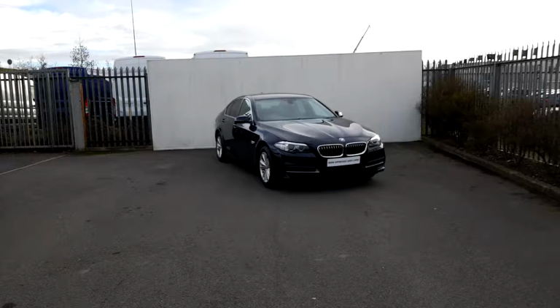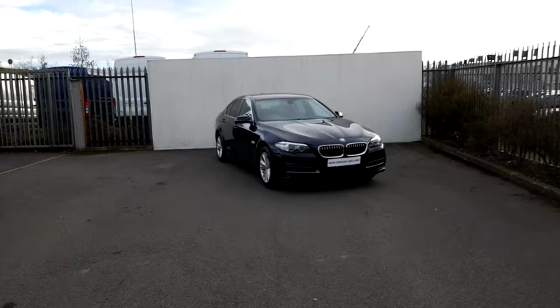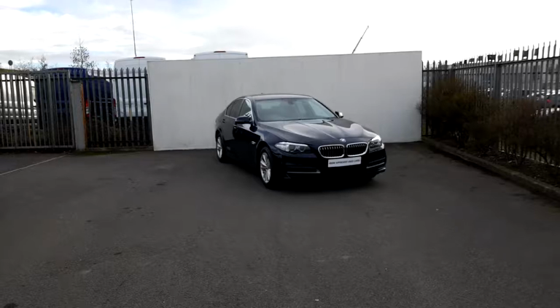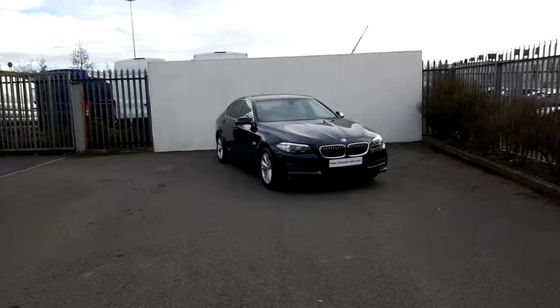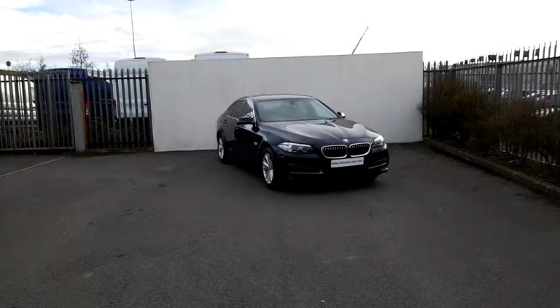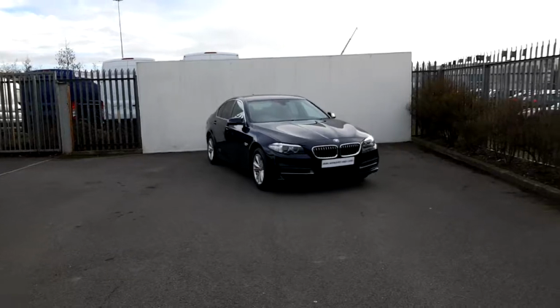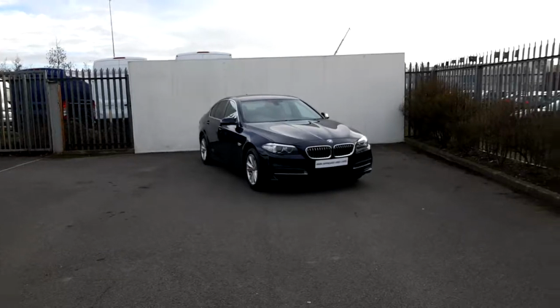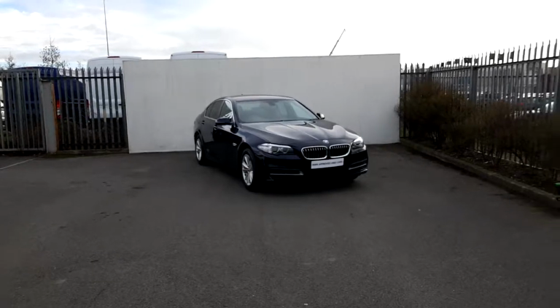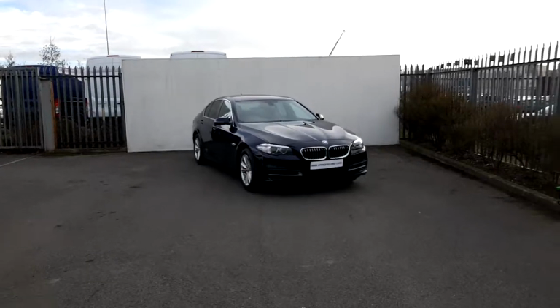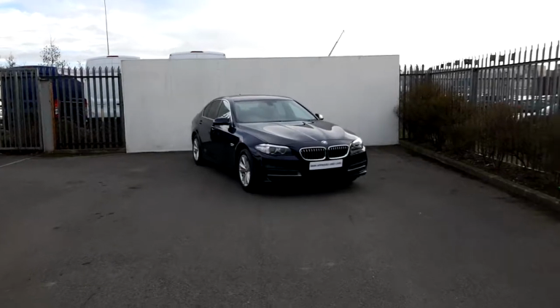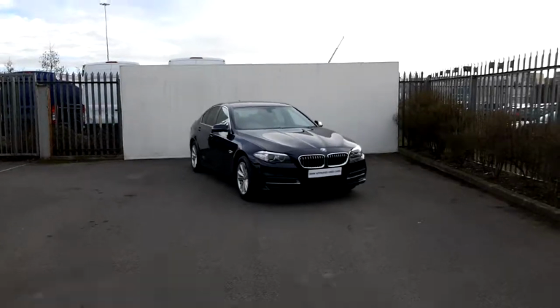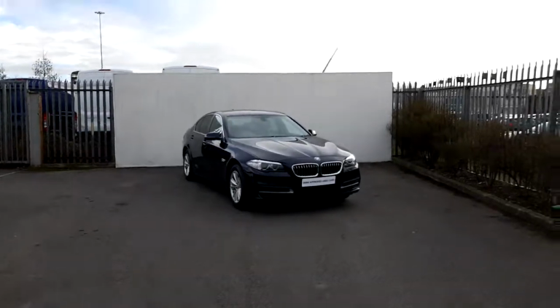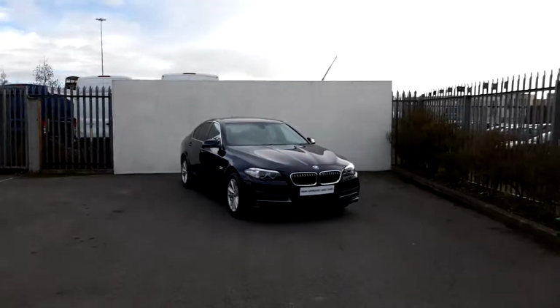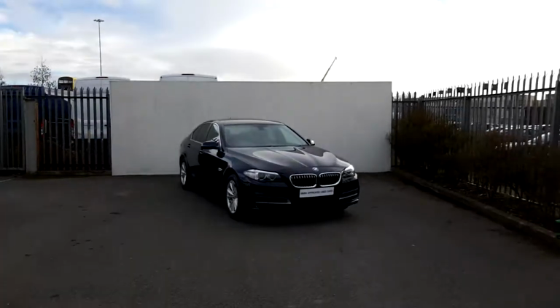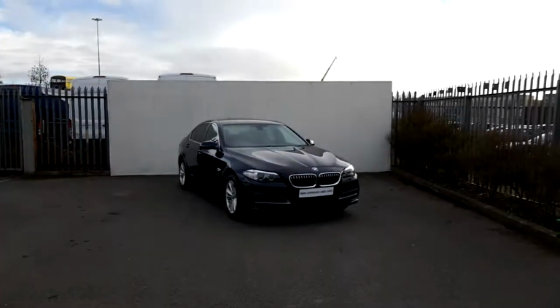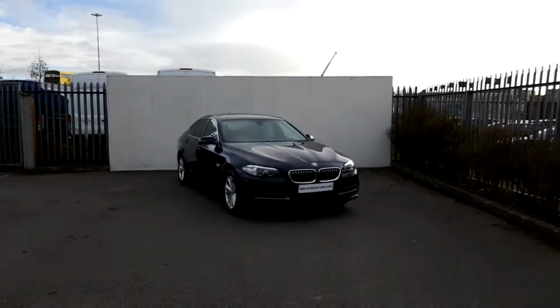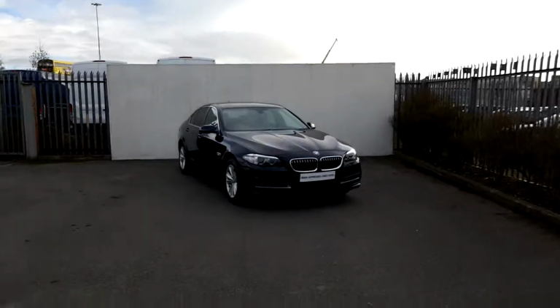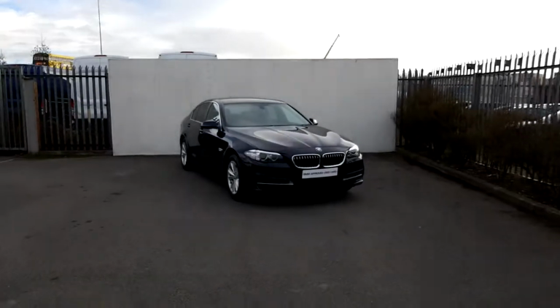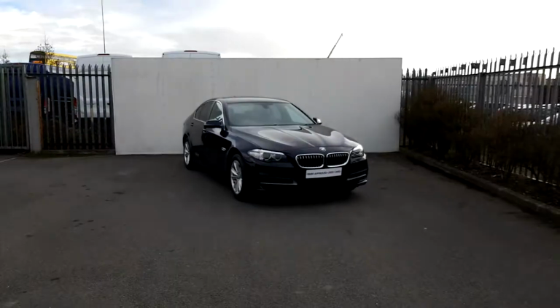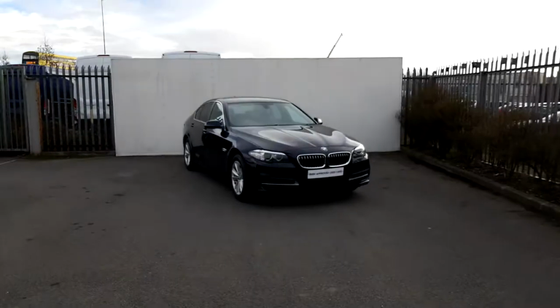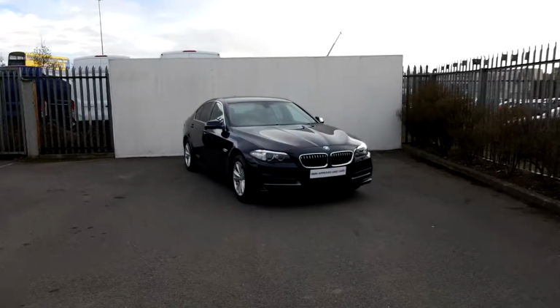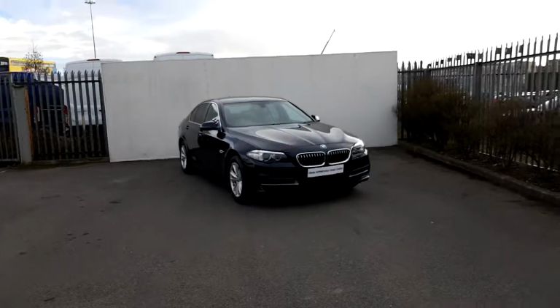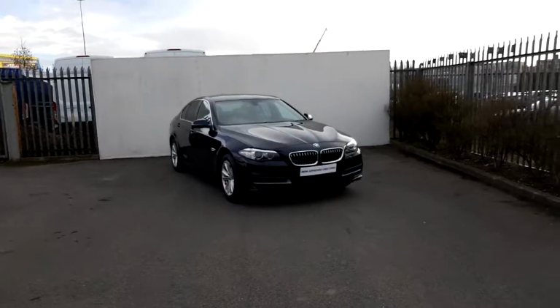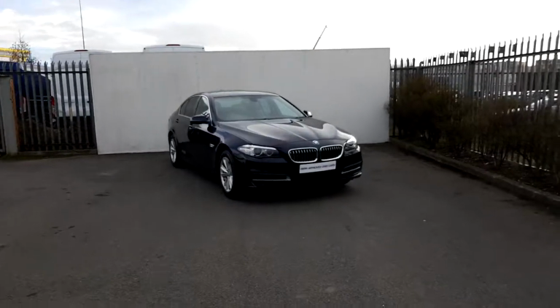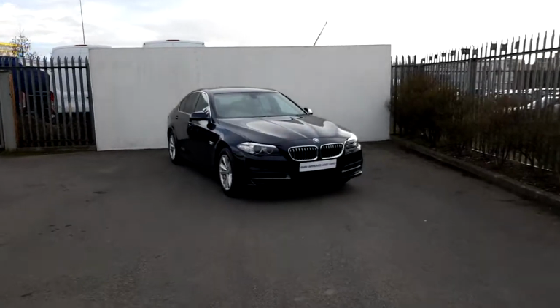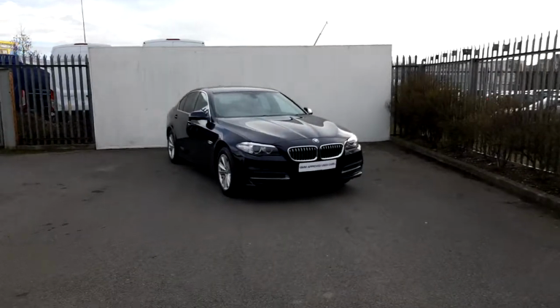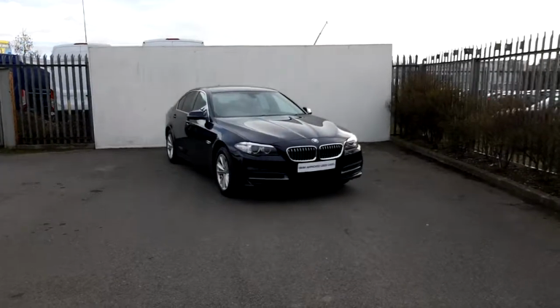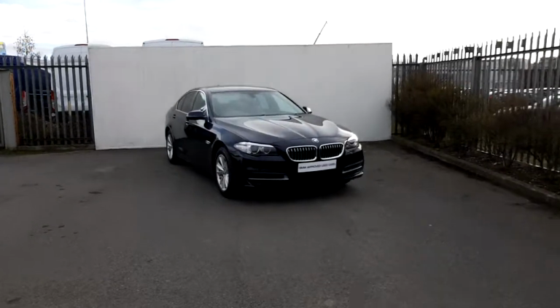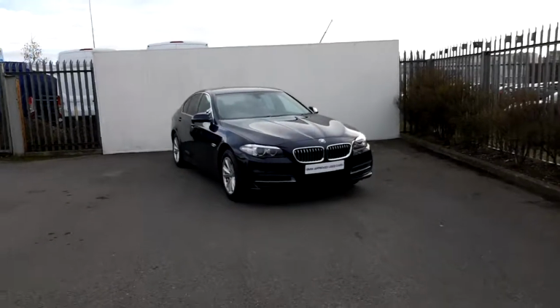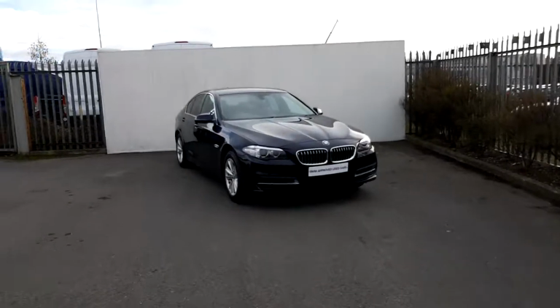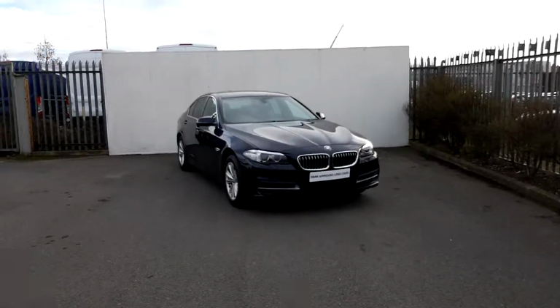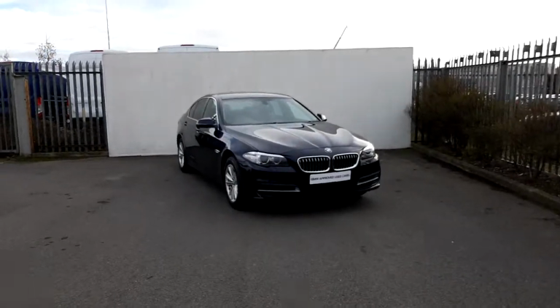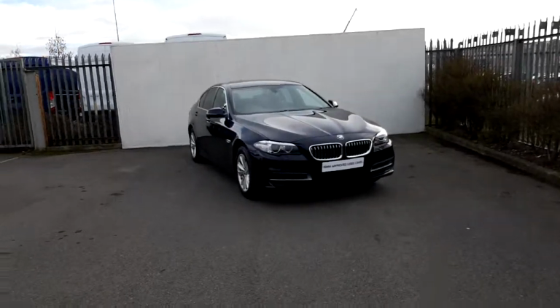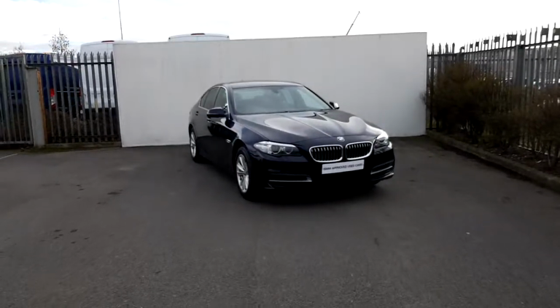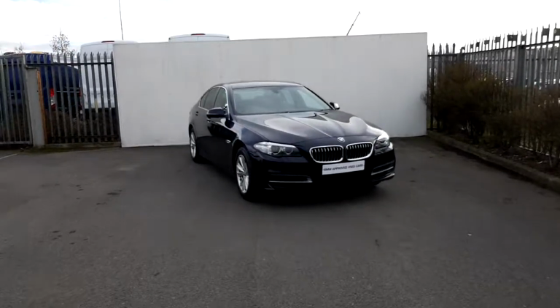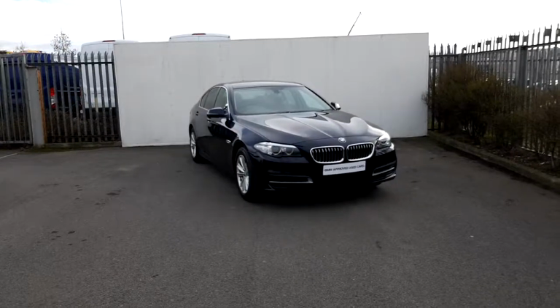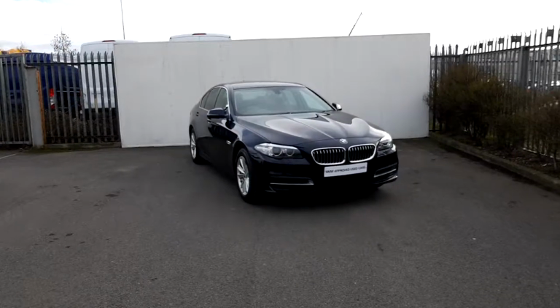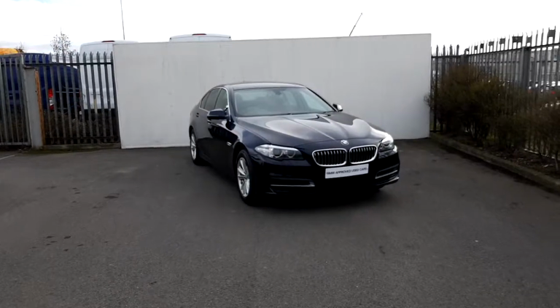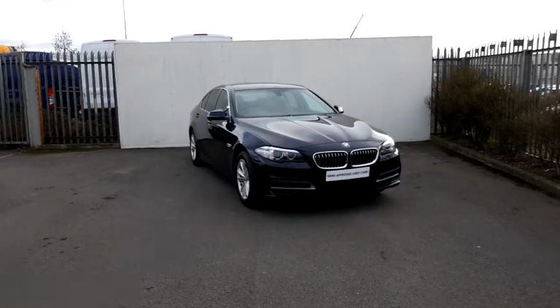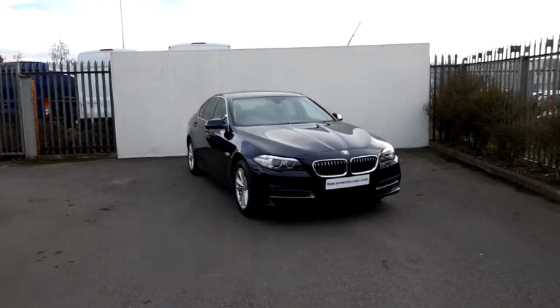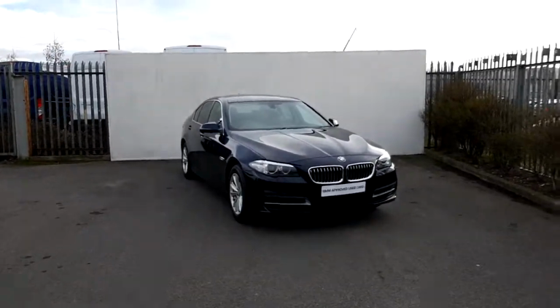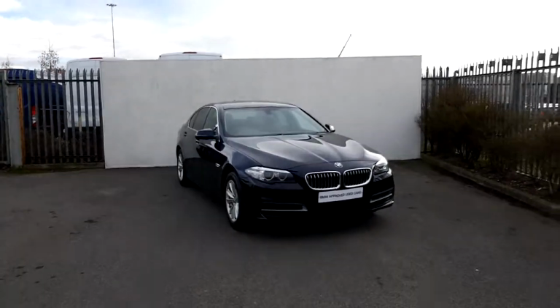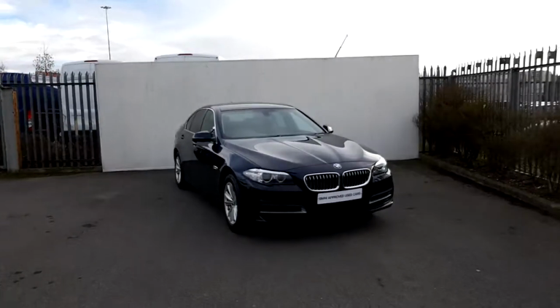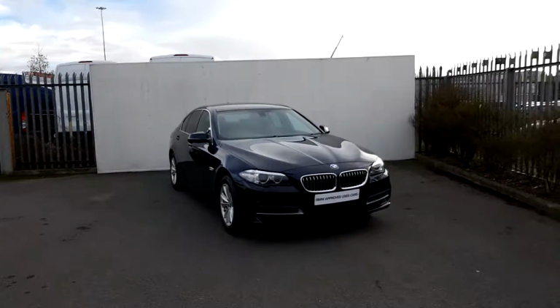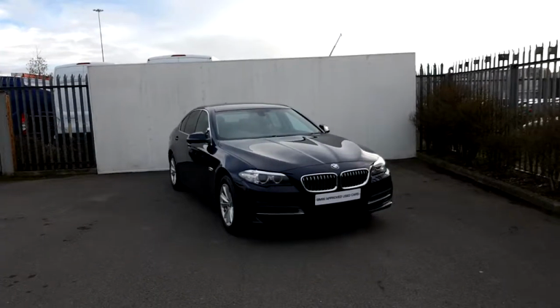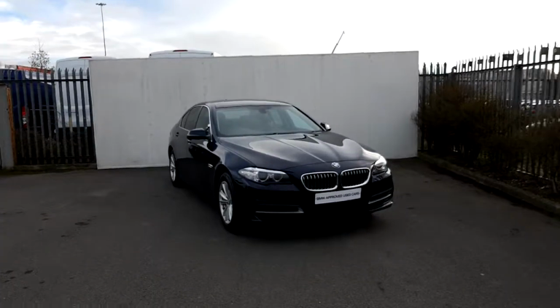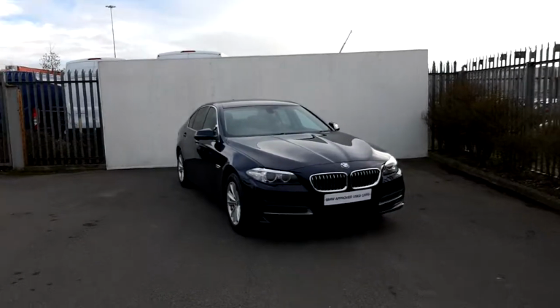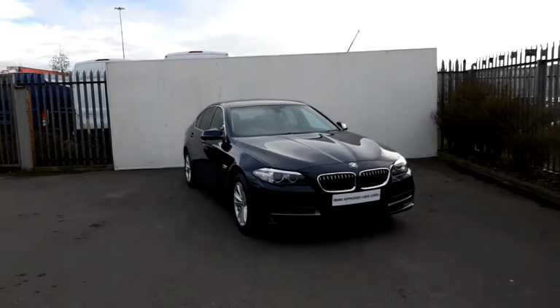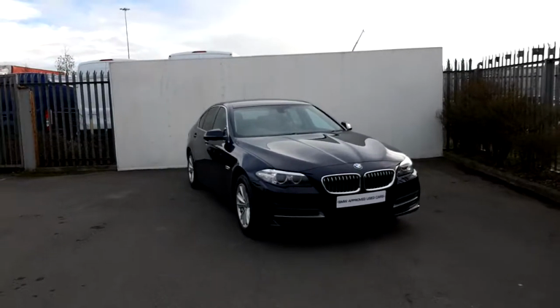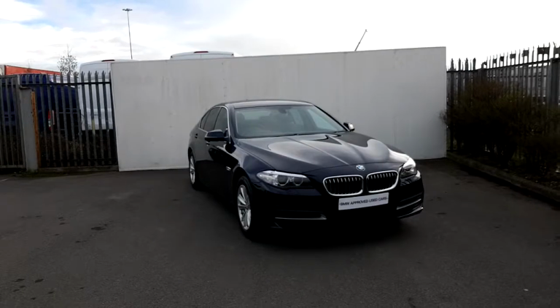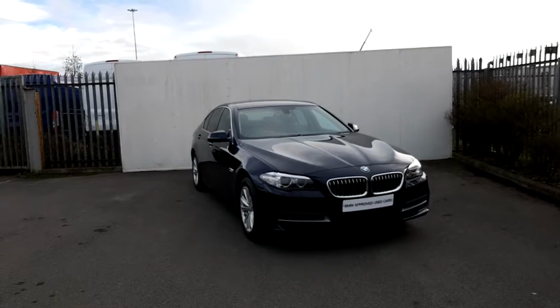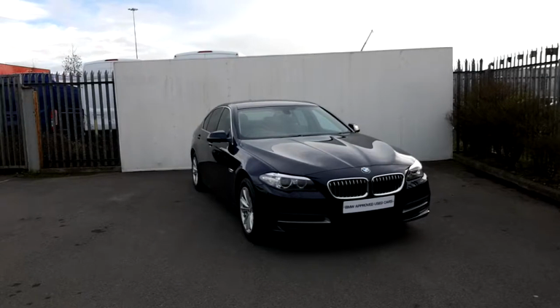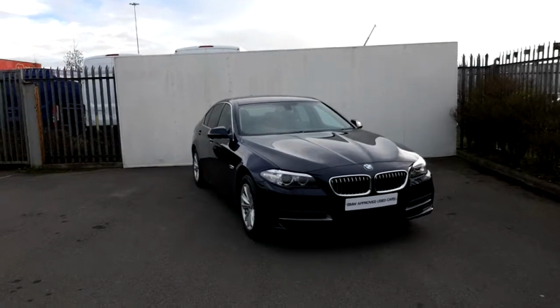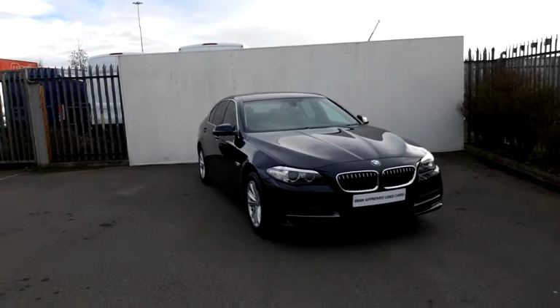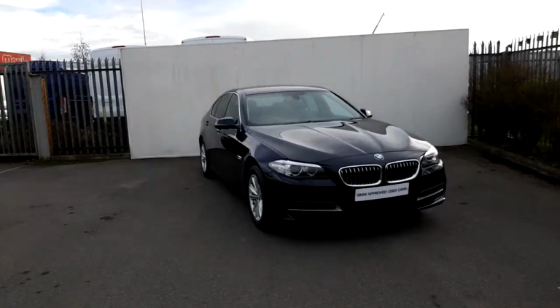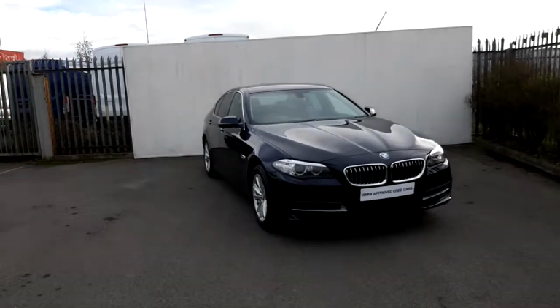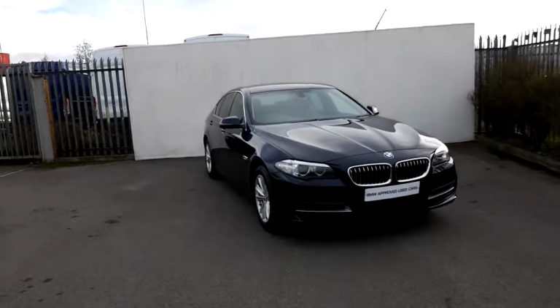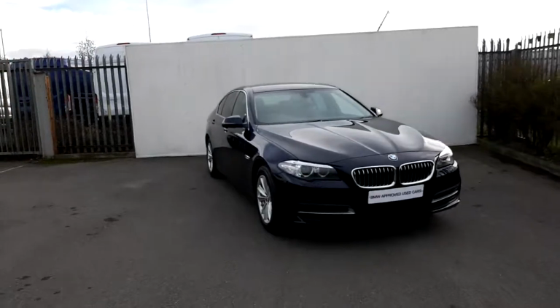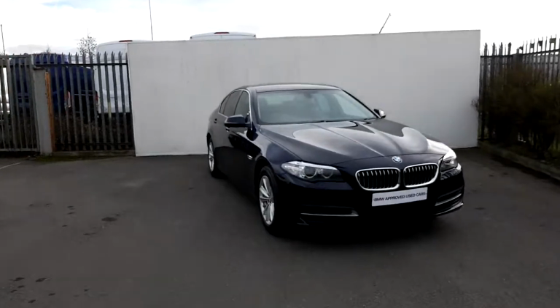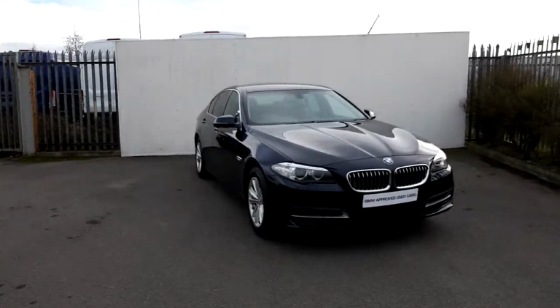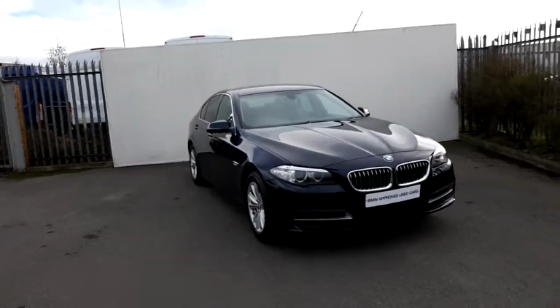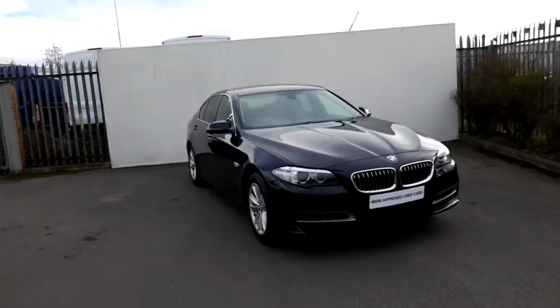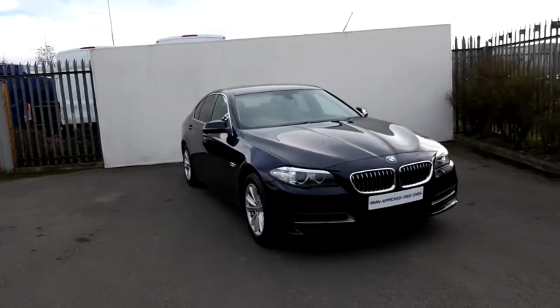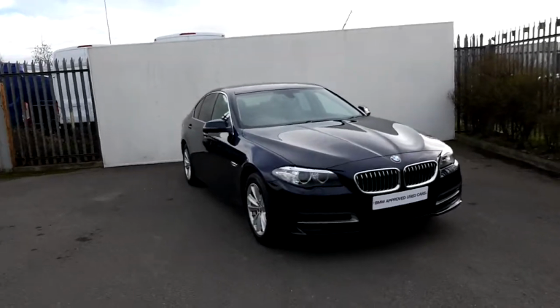Hi, it's Dylan here from BMW at Joe Duffy Motors. Today I'm going to be talking to you about this BMW 520D SE Saloon.